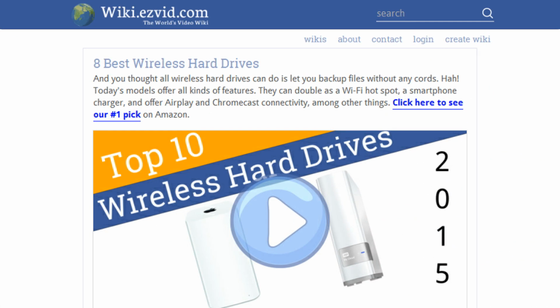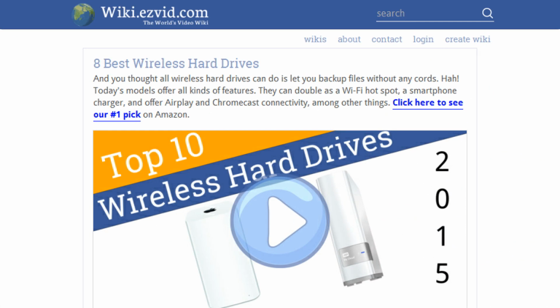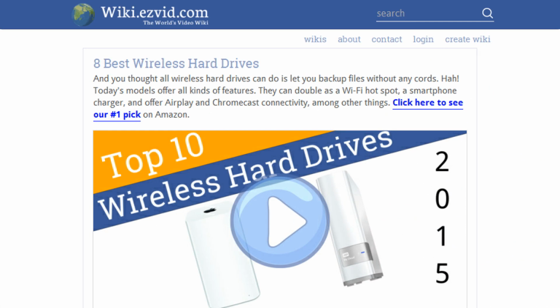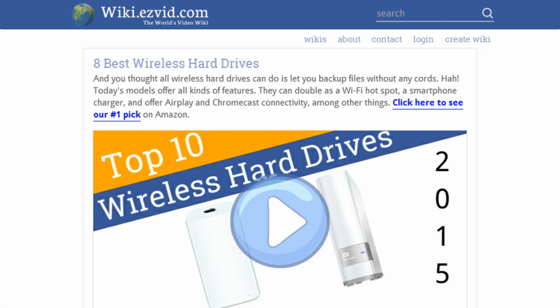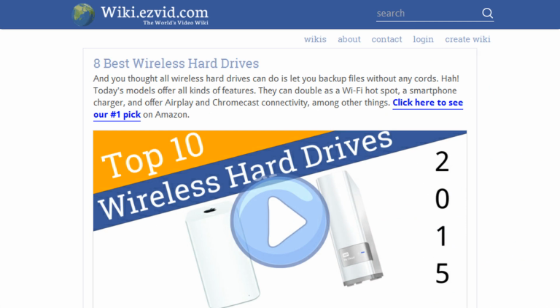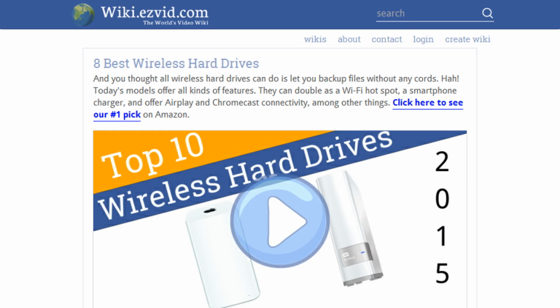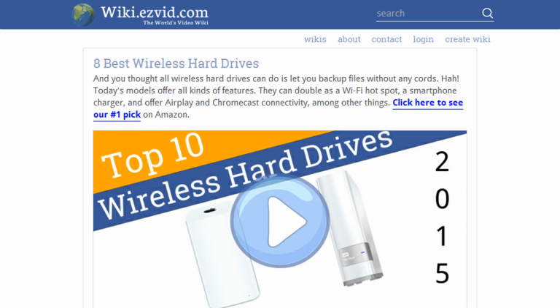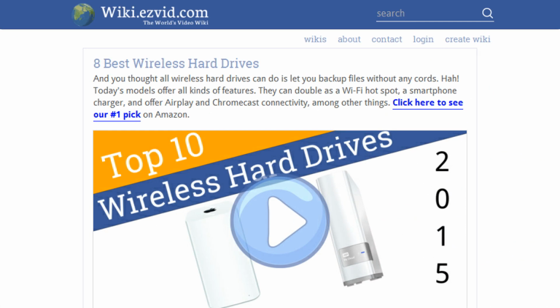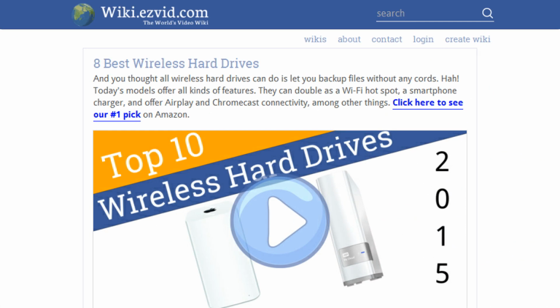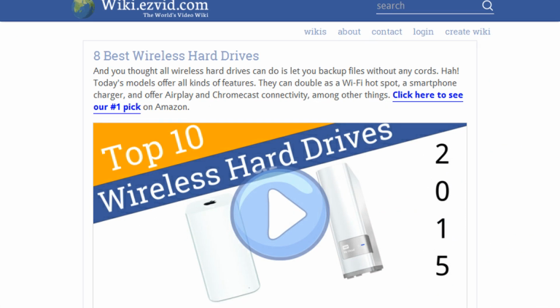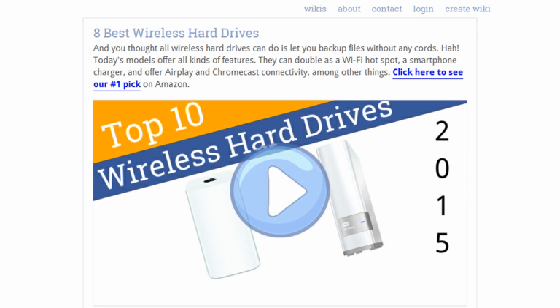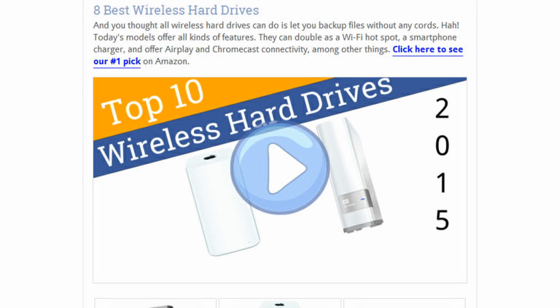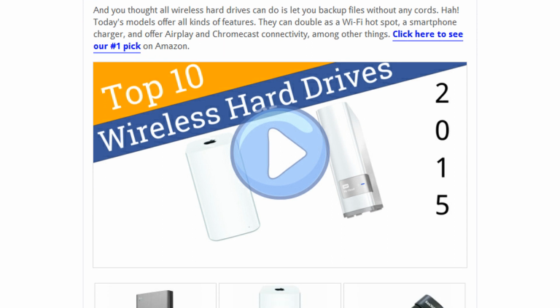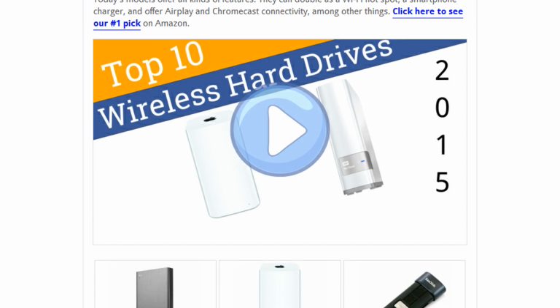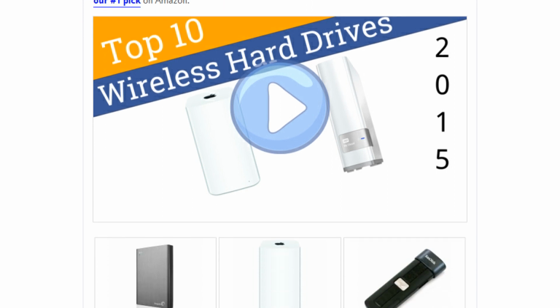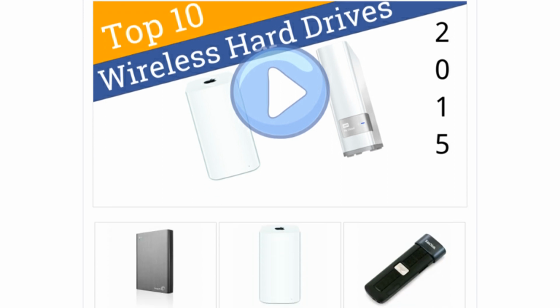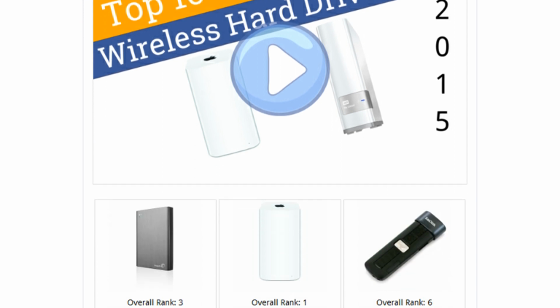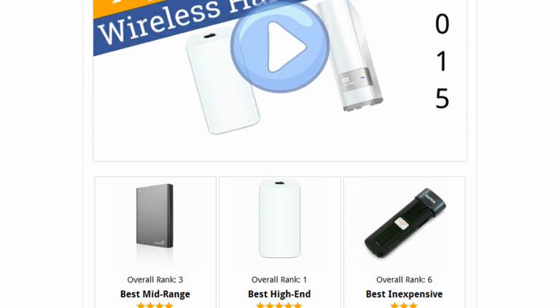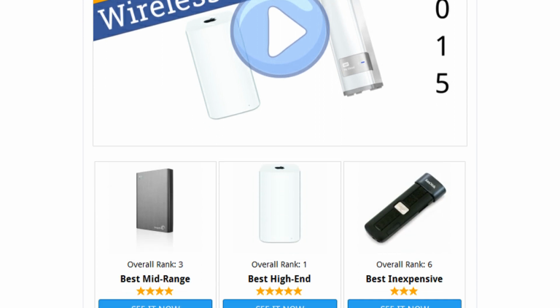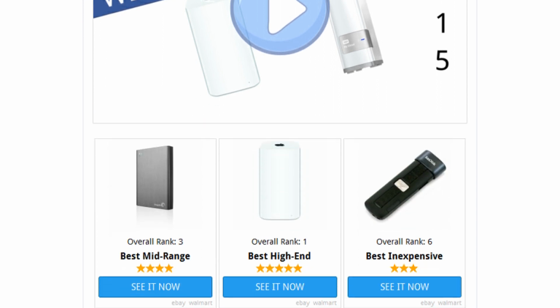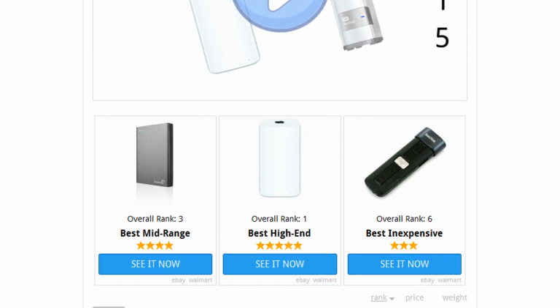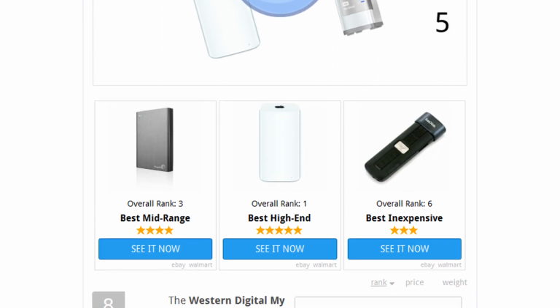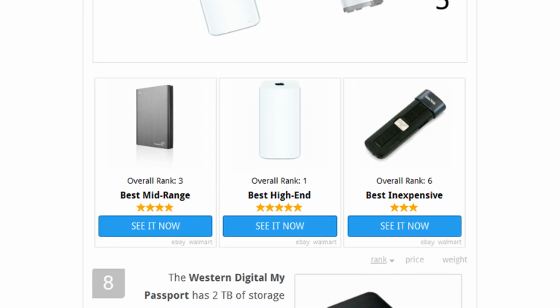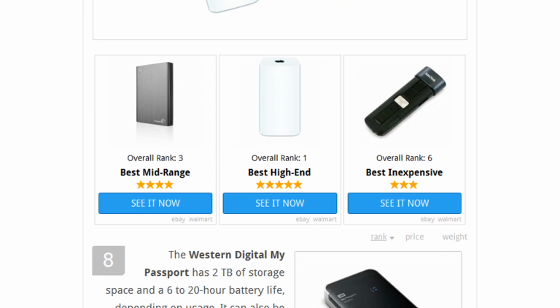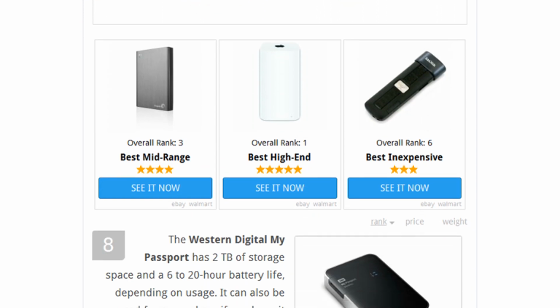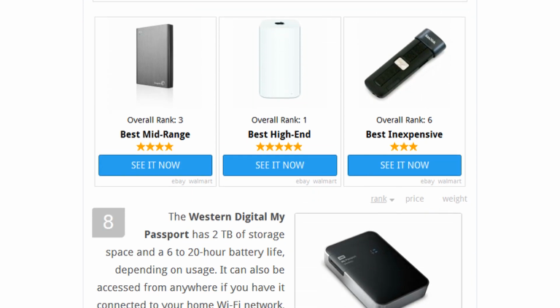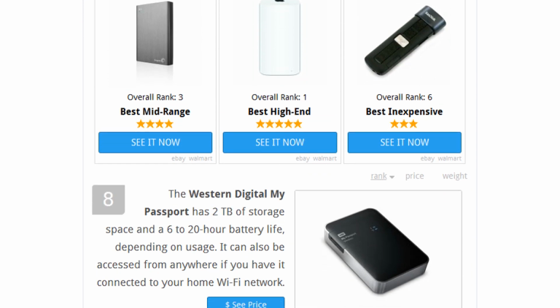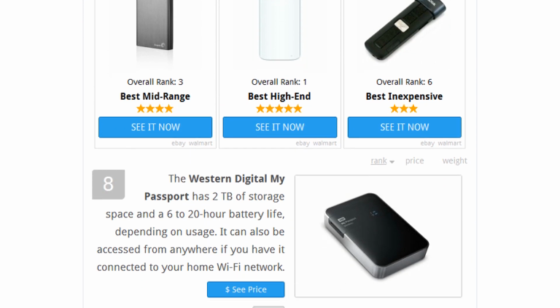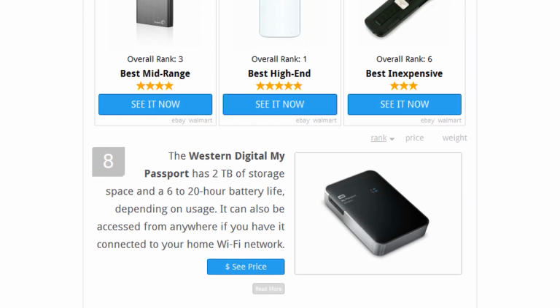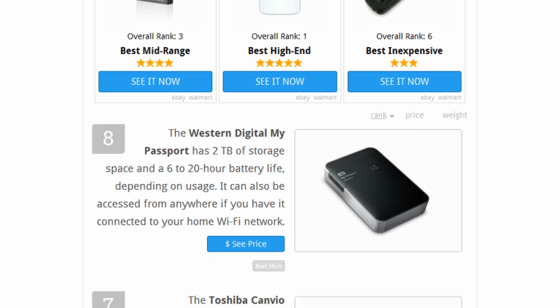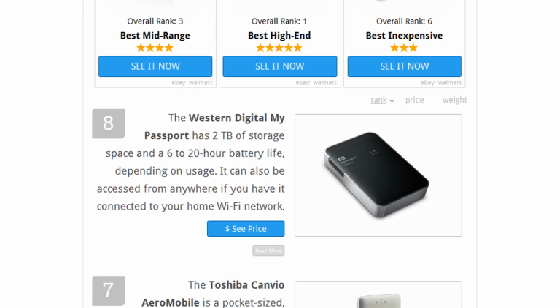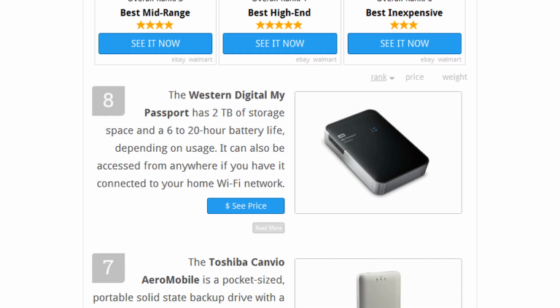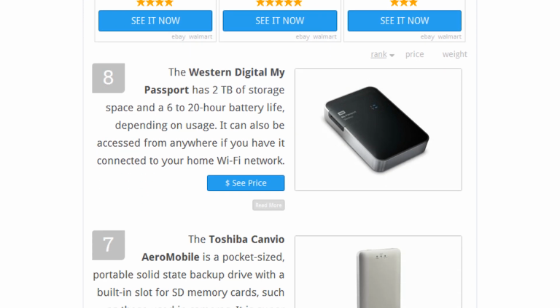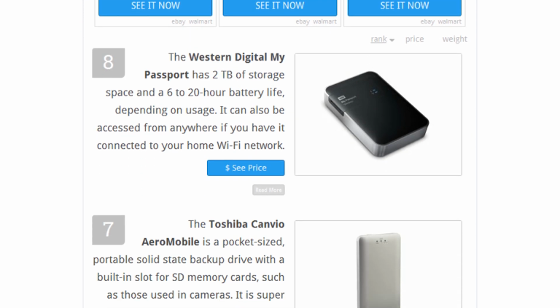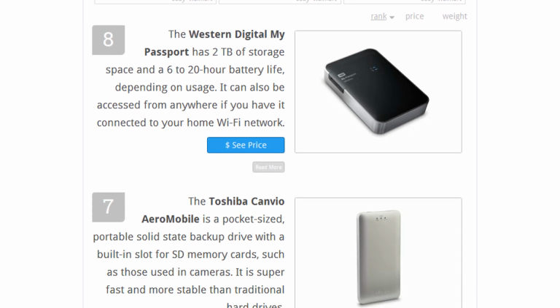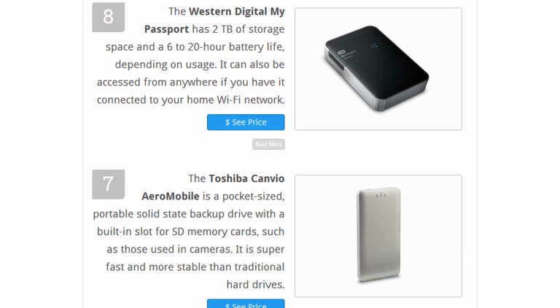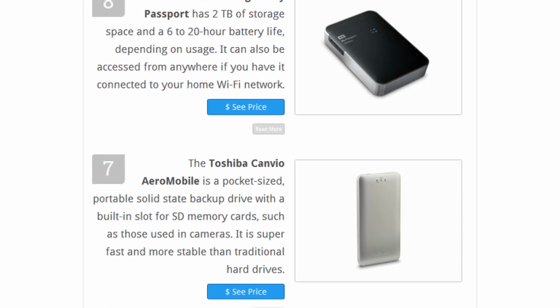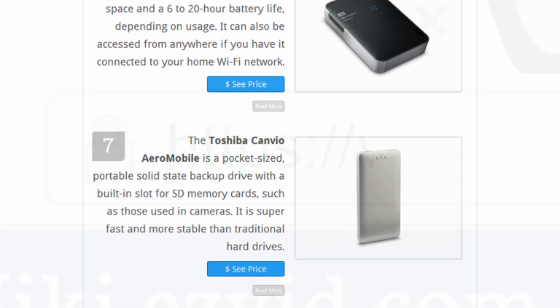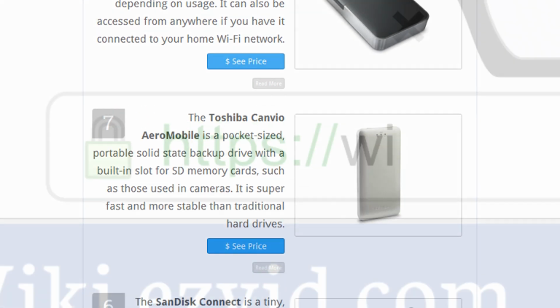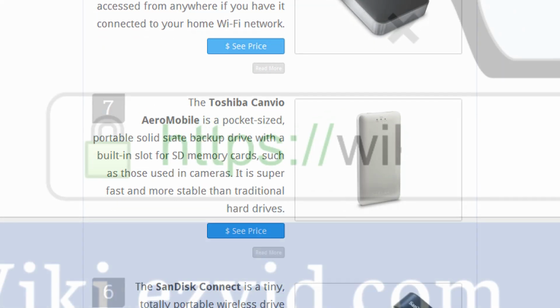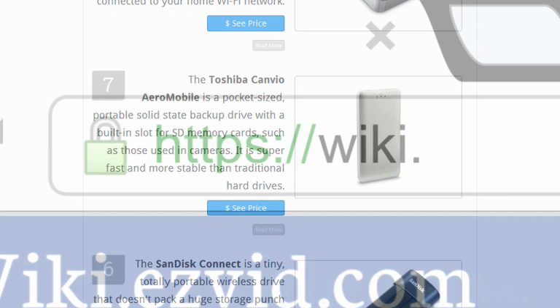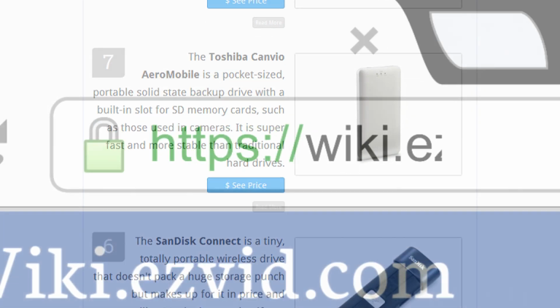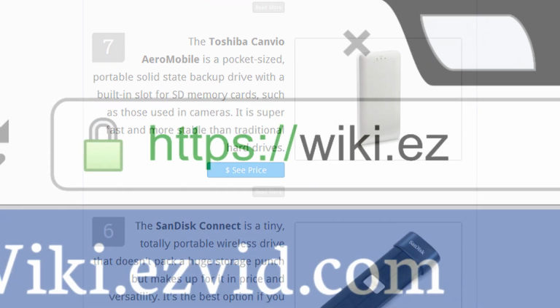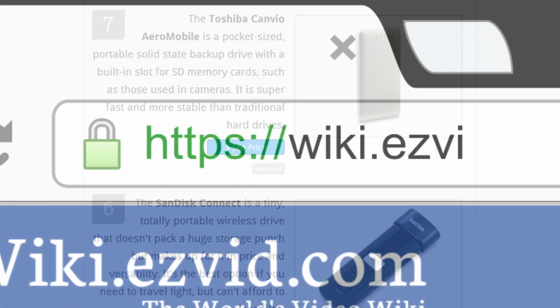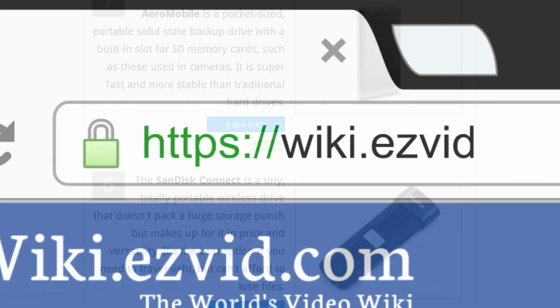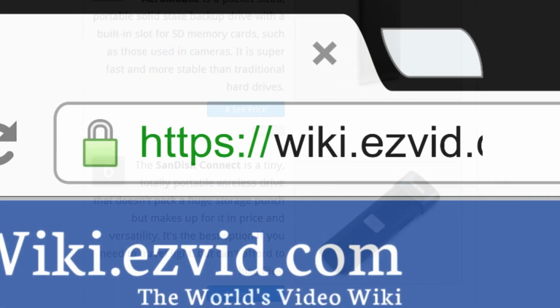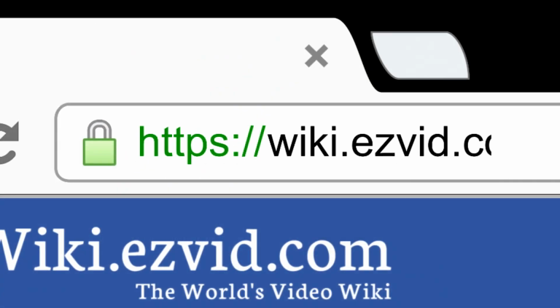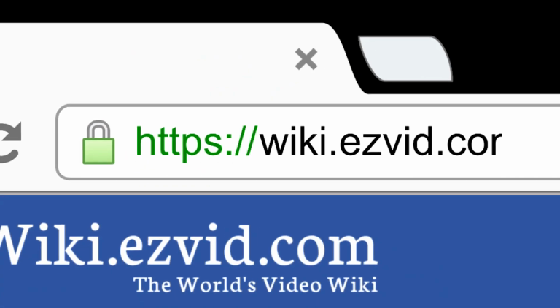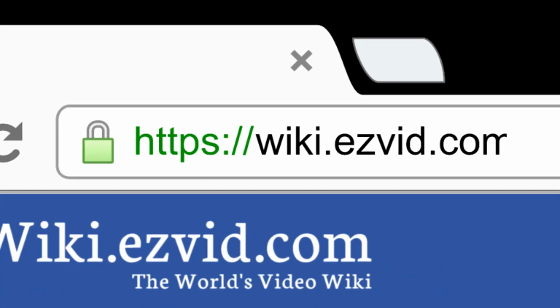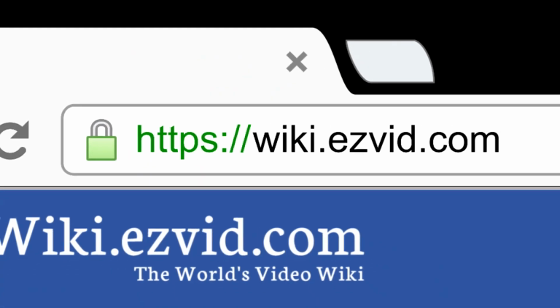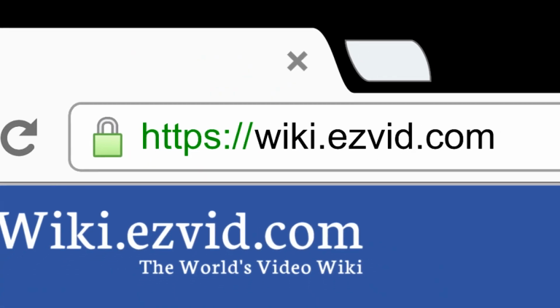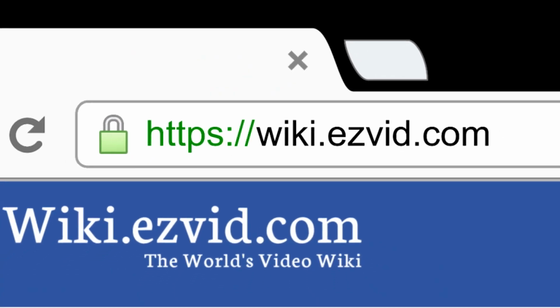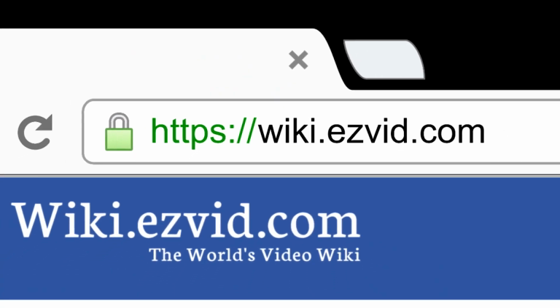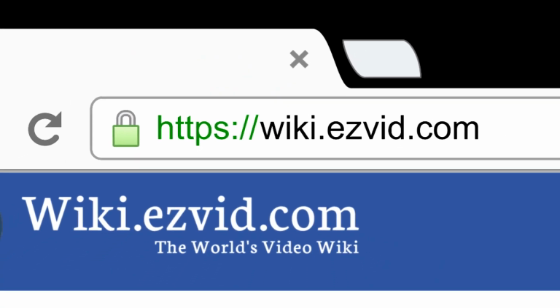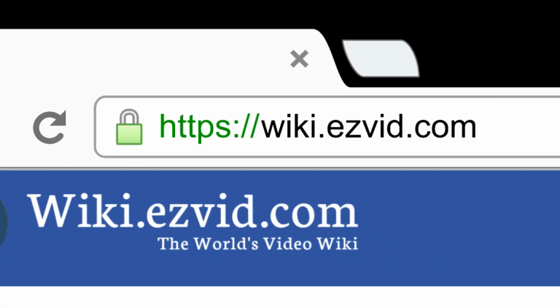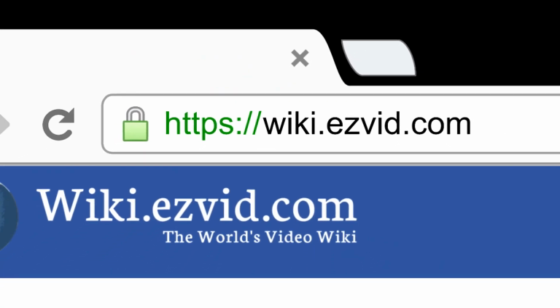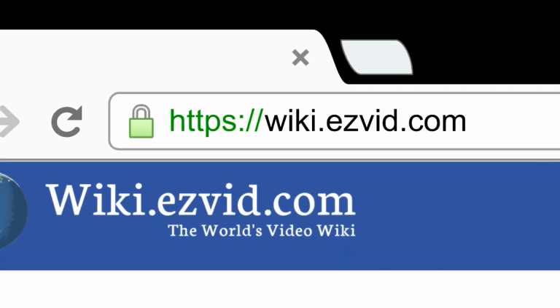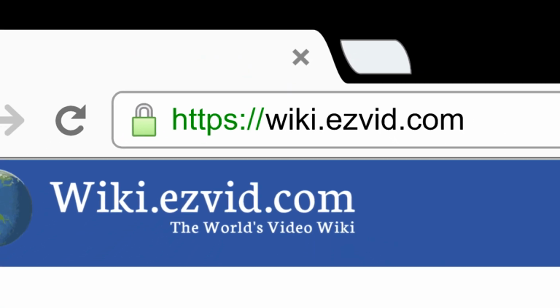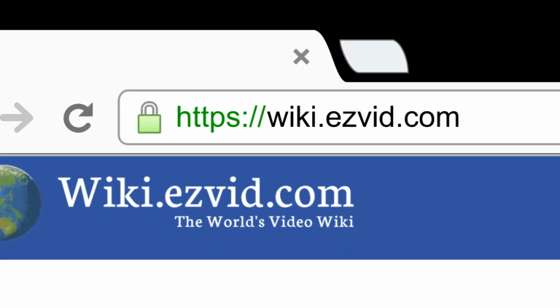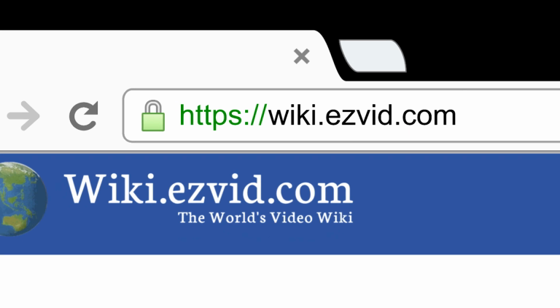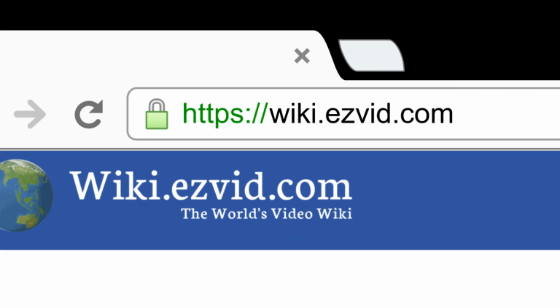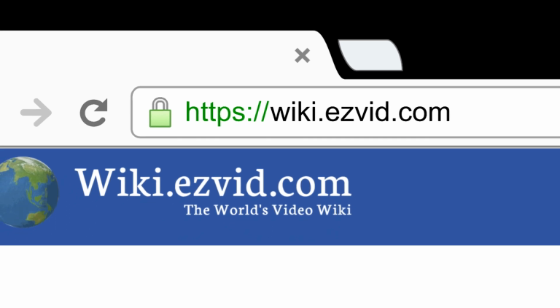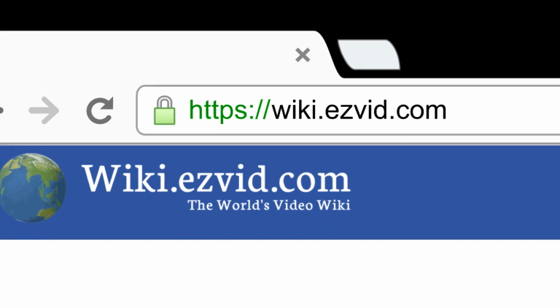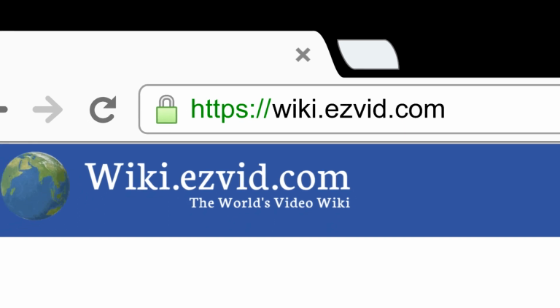To see all this stuff, go to wiki.easyvid.com and search for wireless hard drives, or click beneath this video.